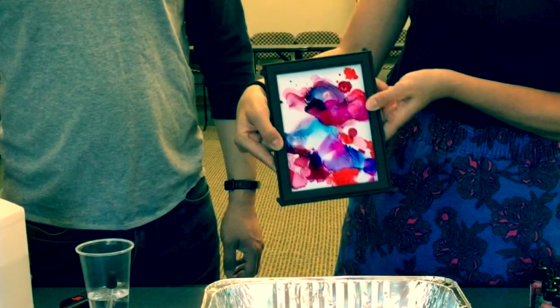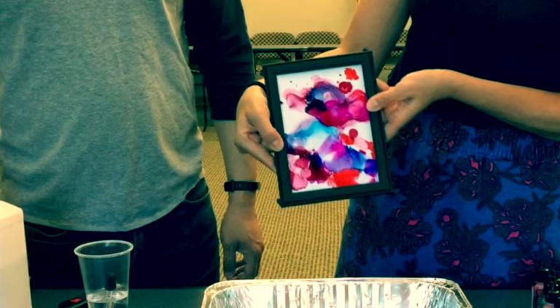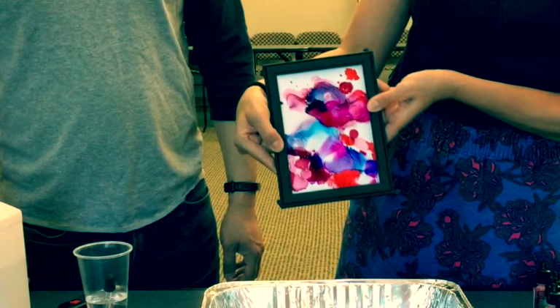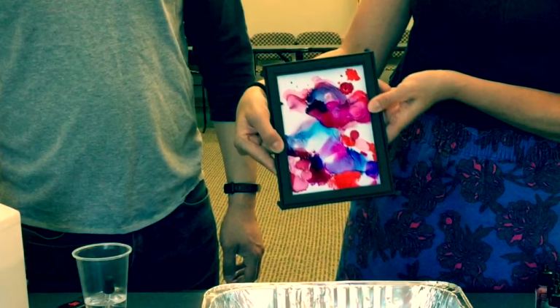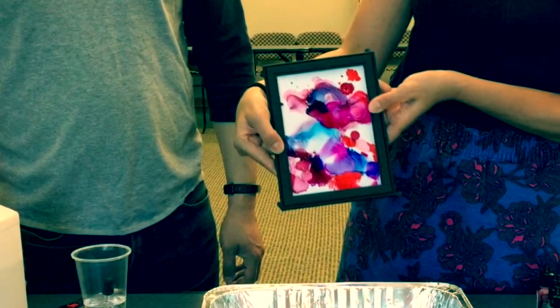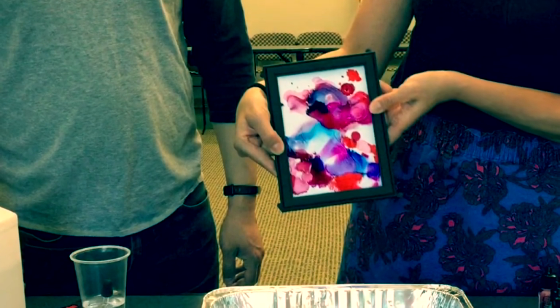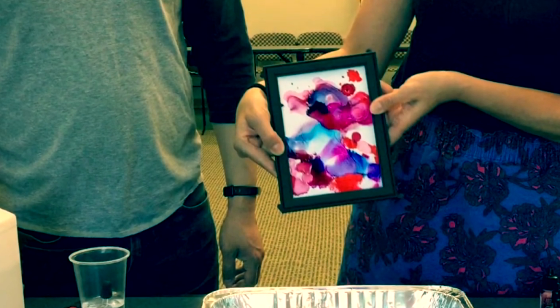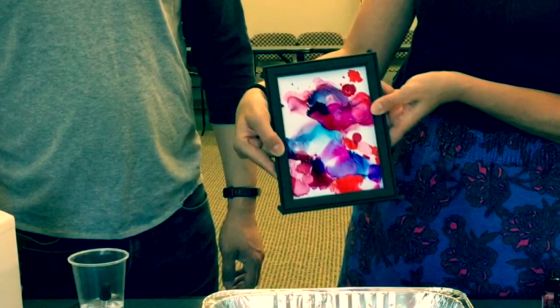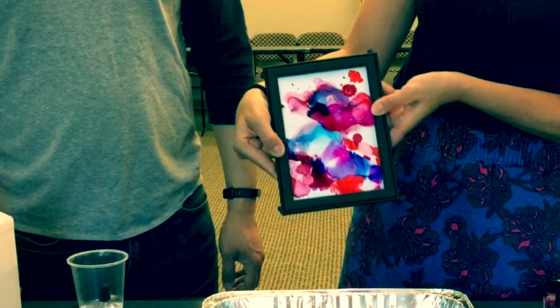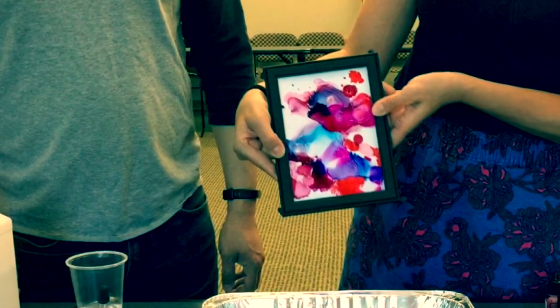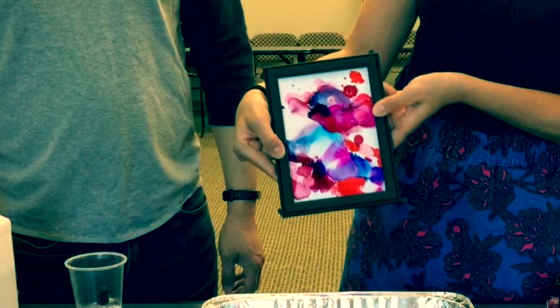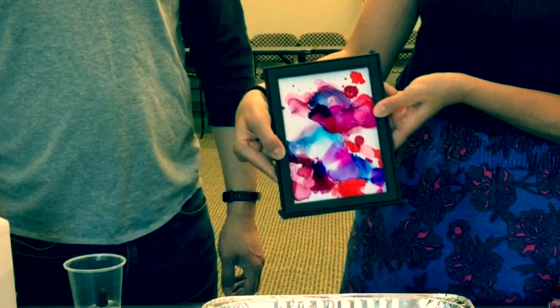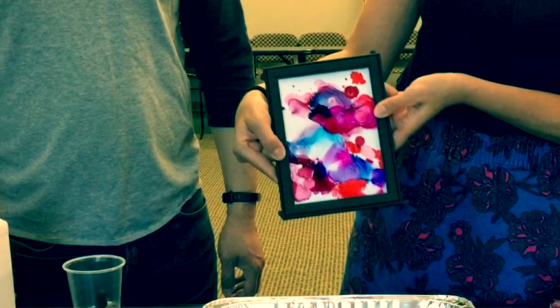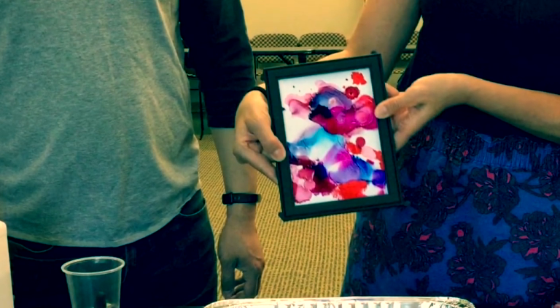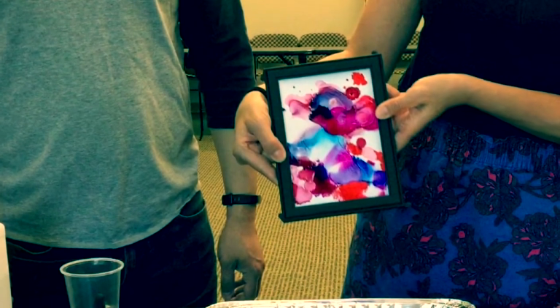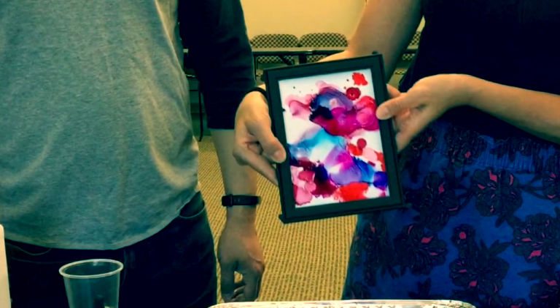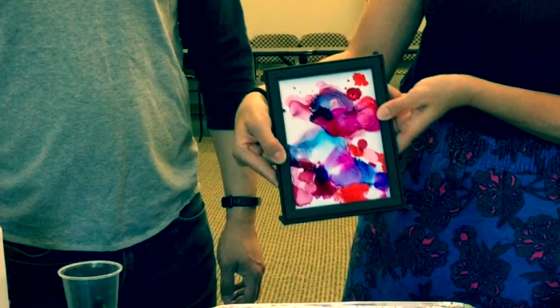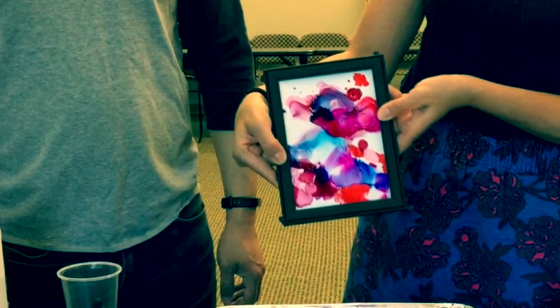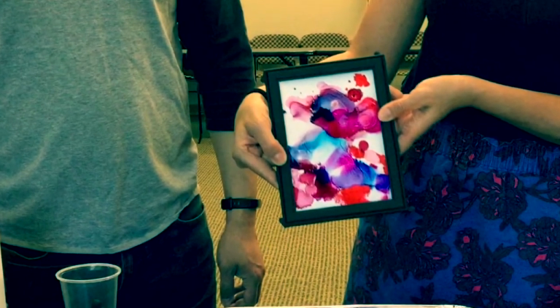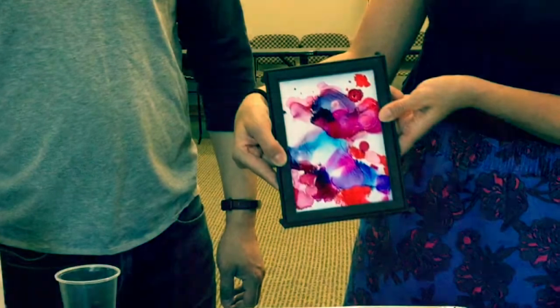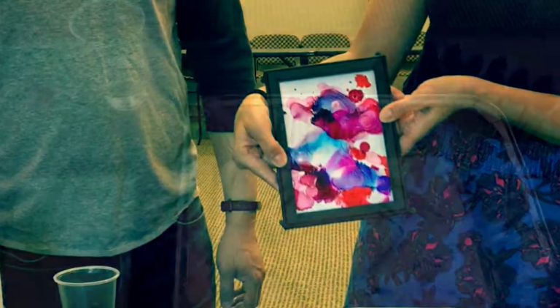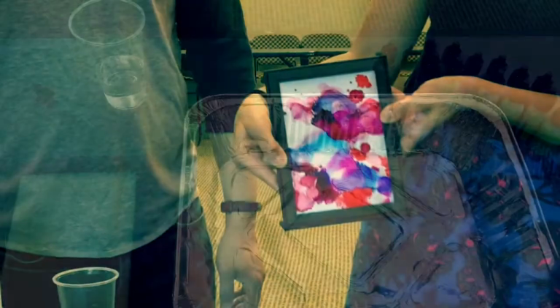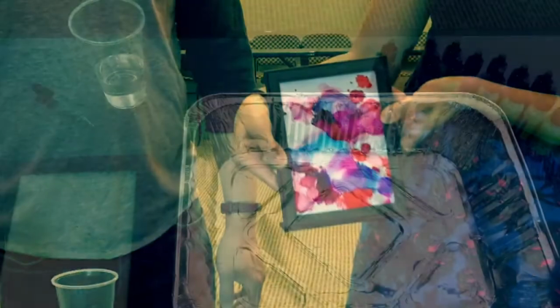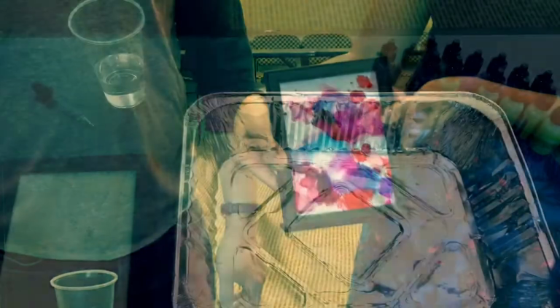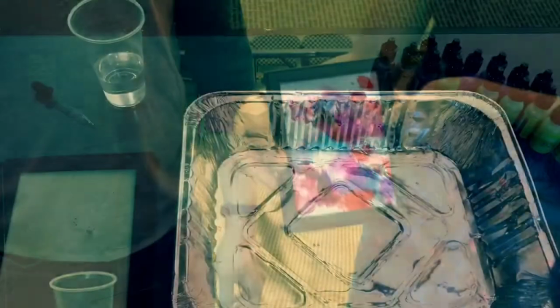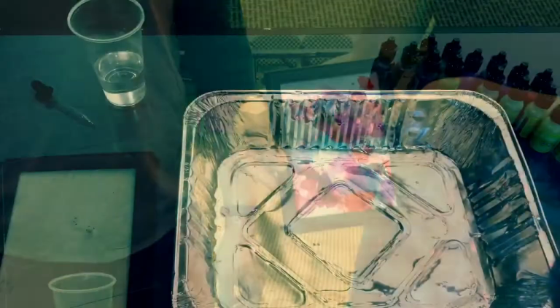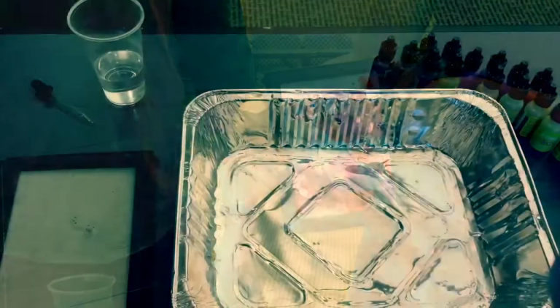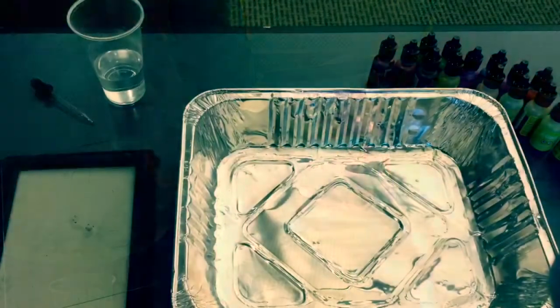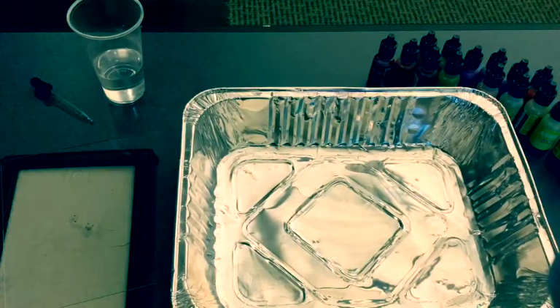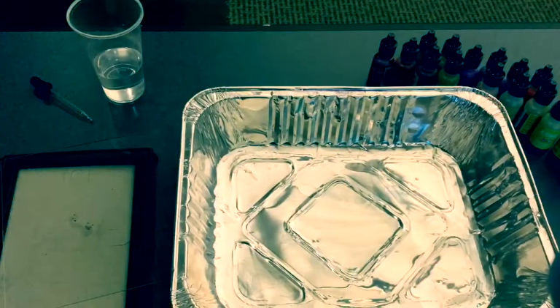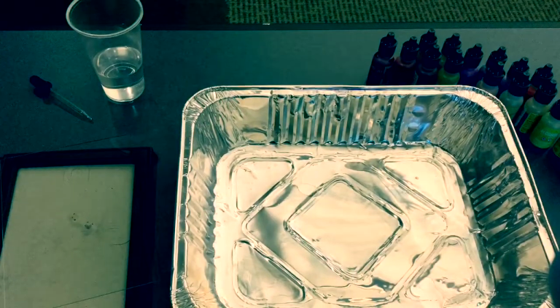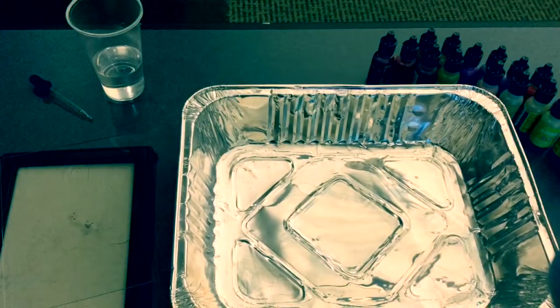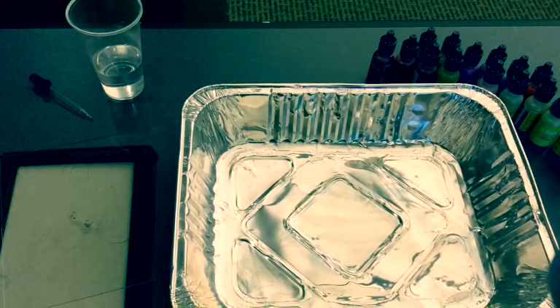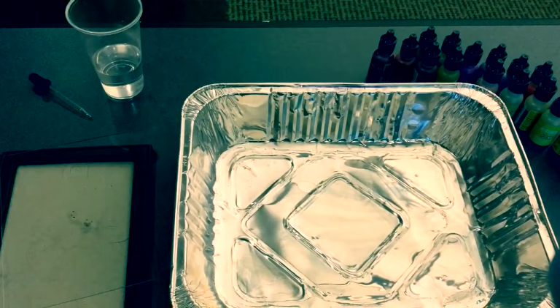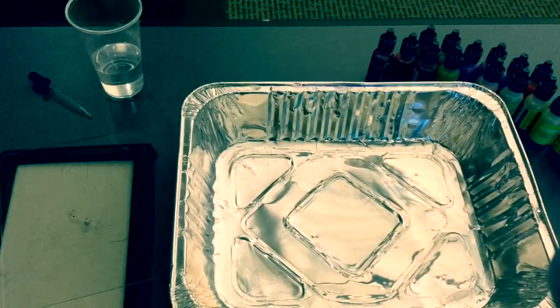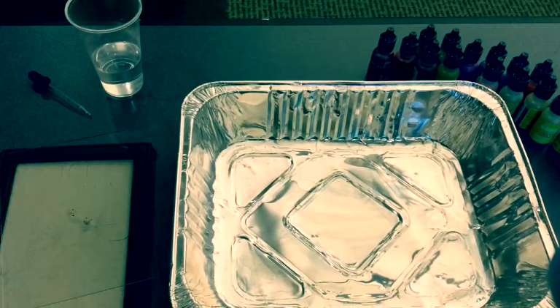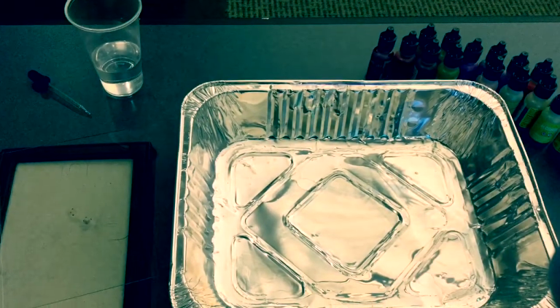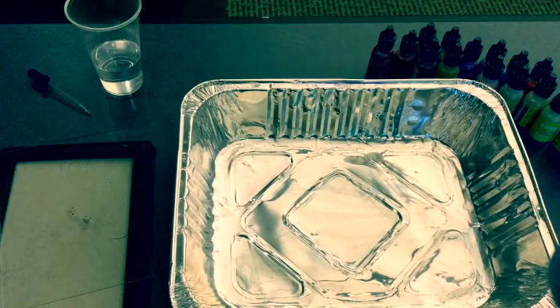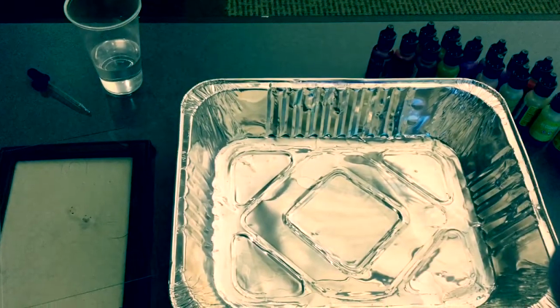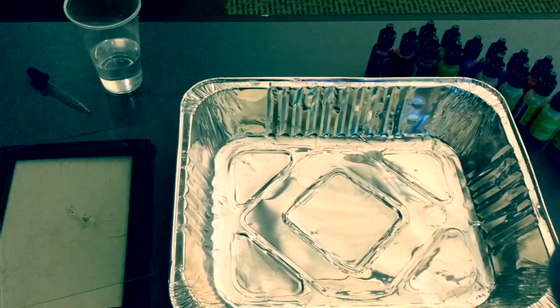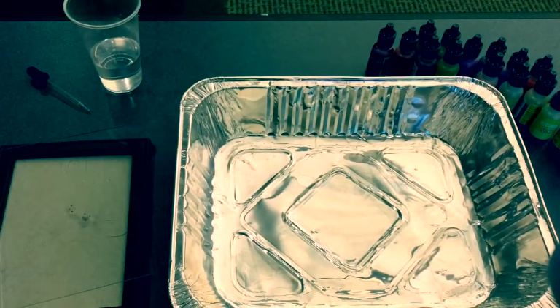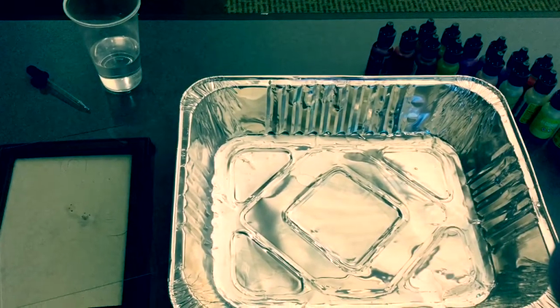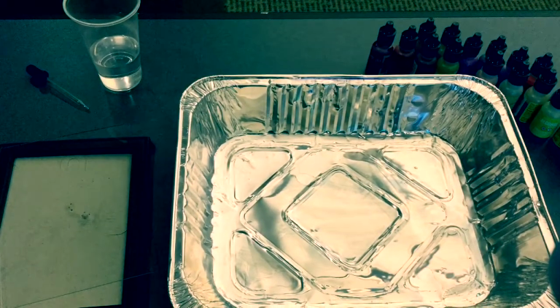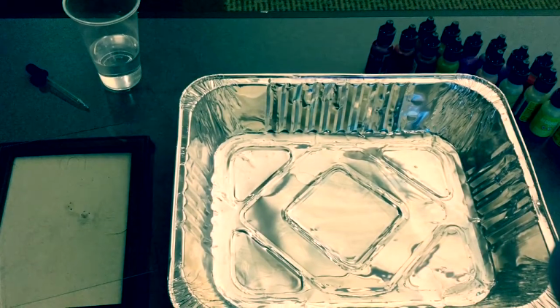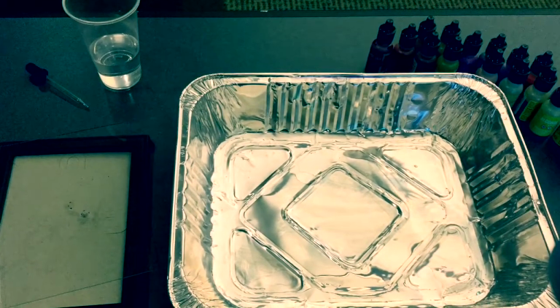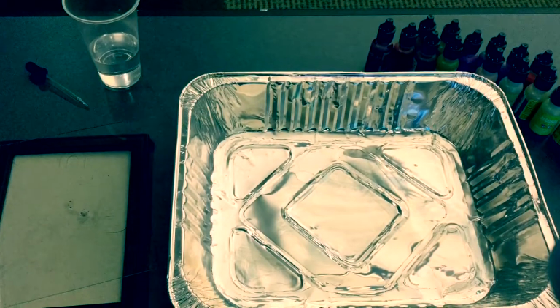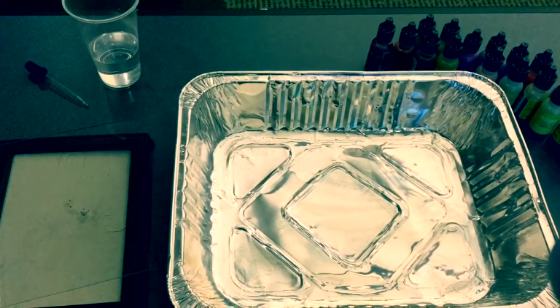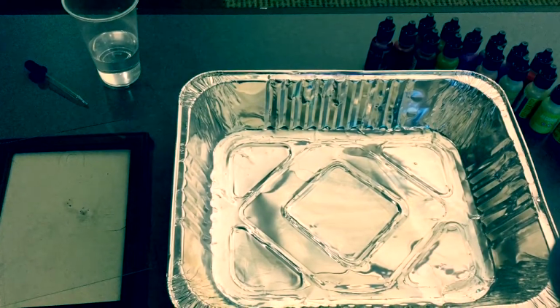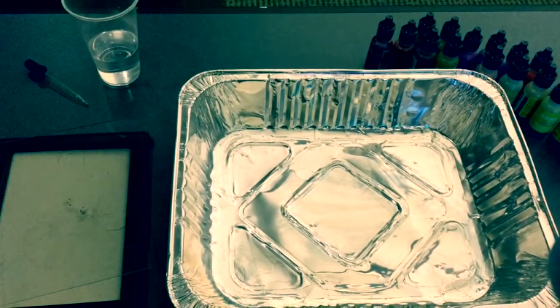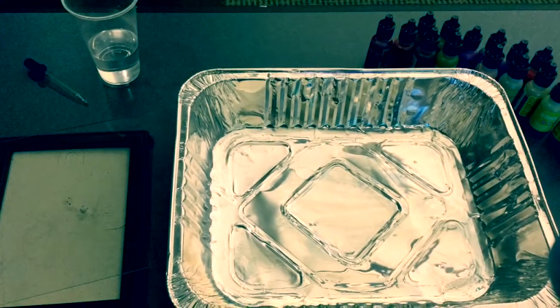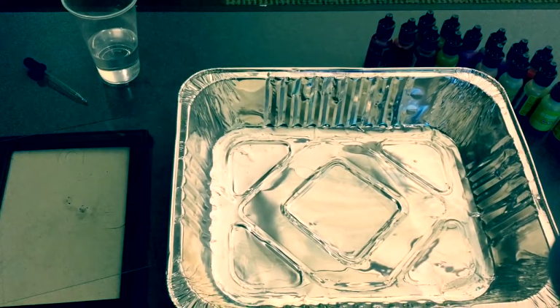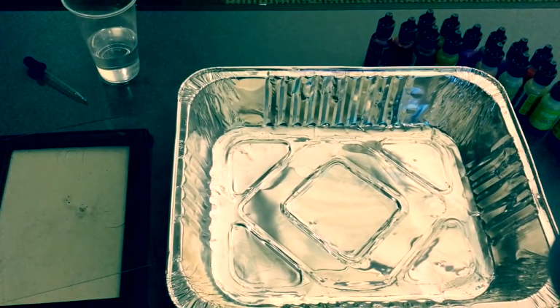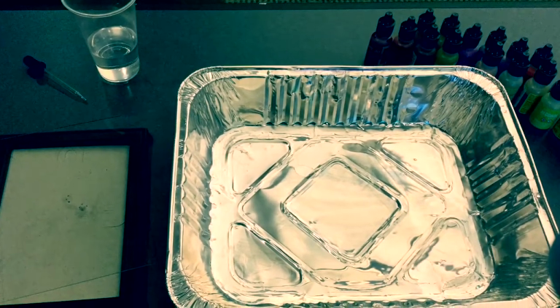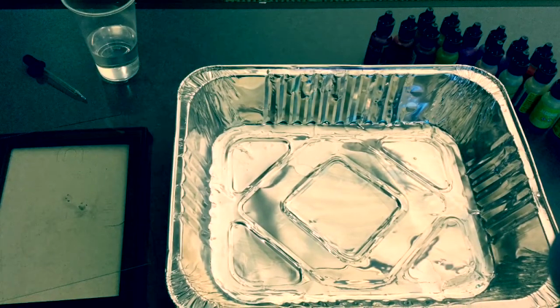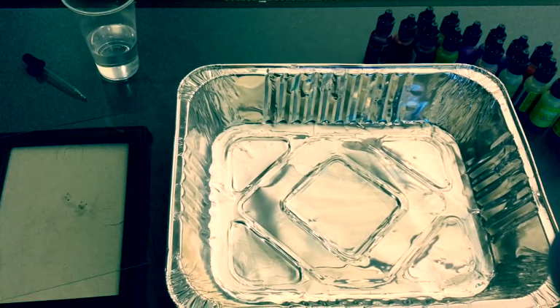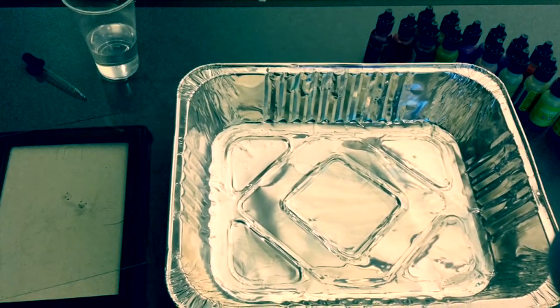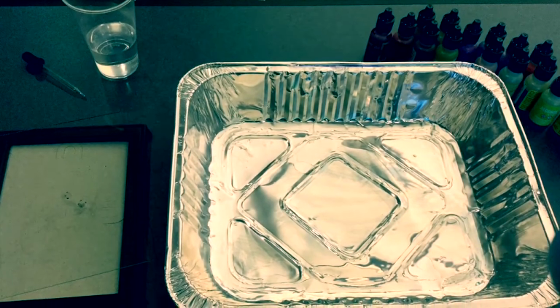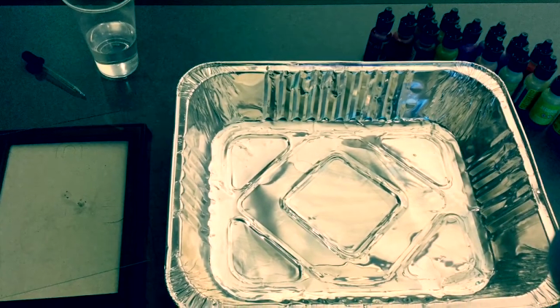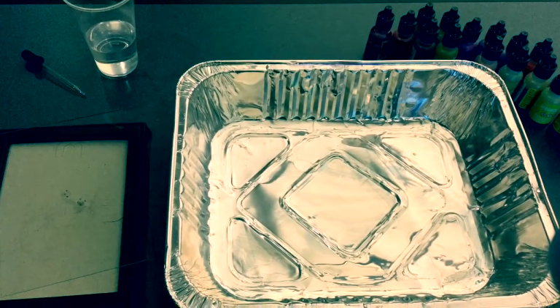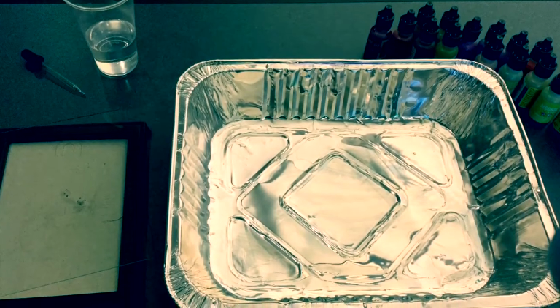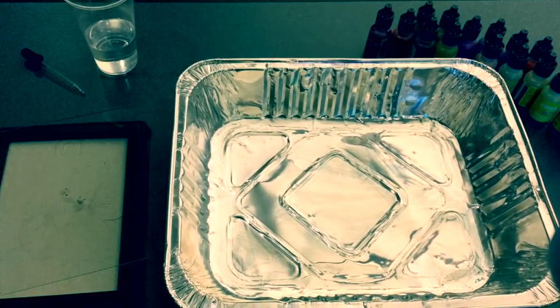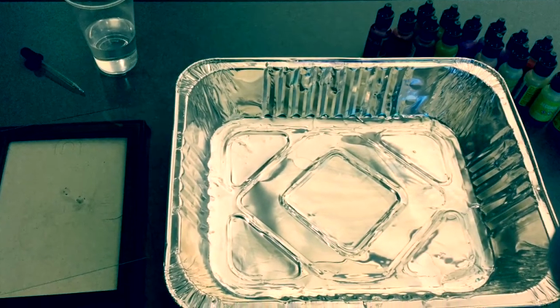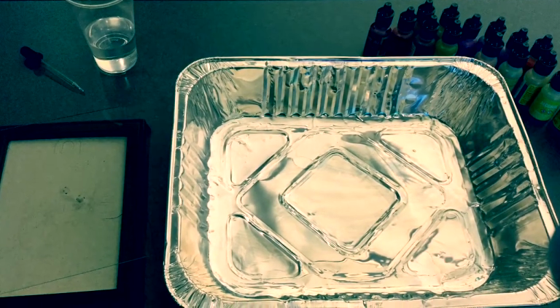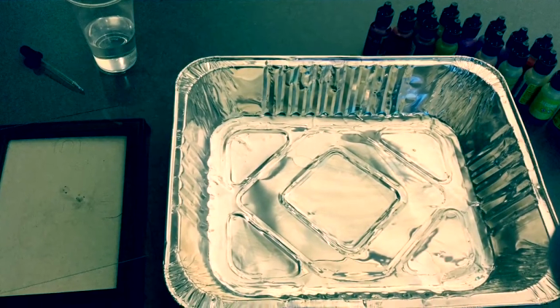For this you'll need alcohol paints, rubbing alcohol, a picture frame, an aluminum tray, and of course, fire!